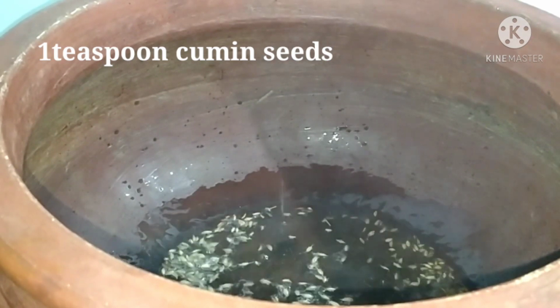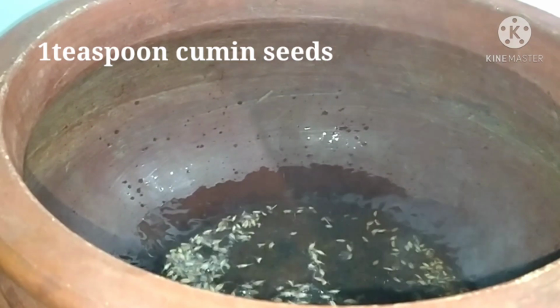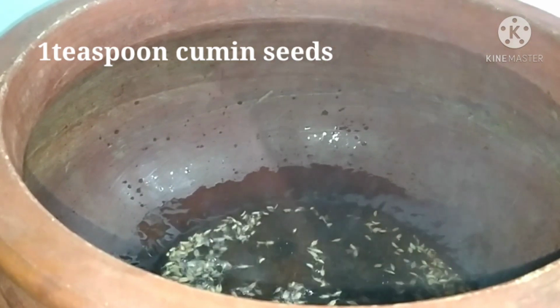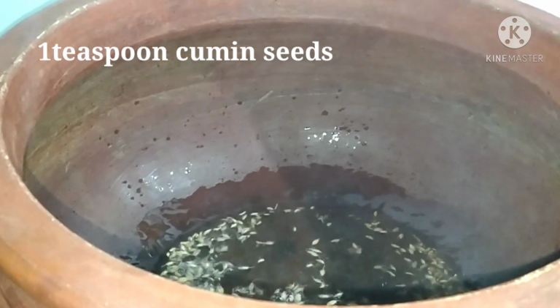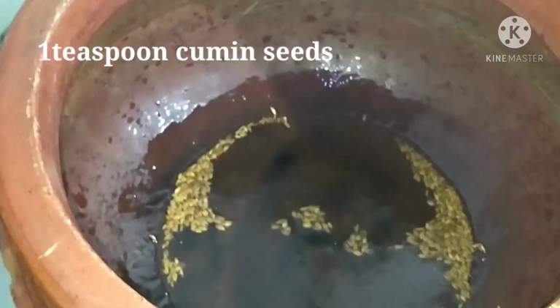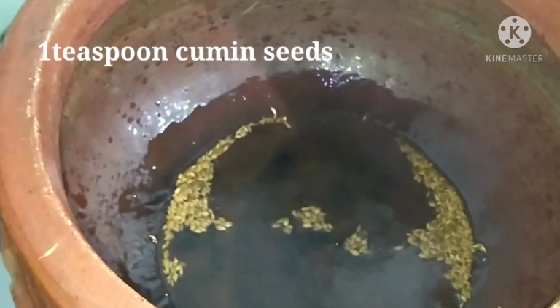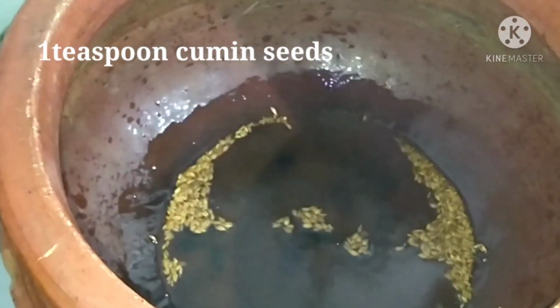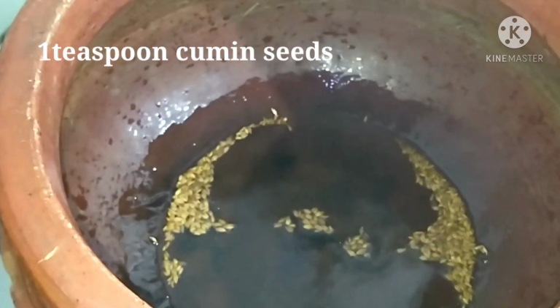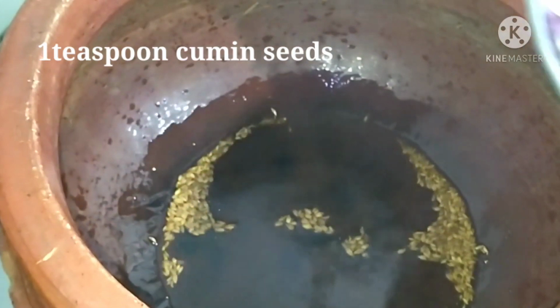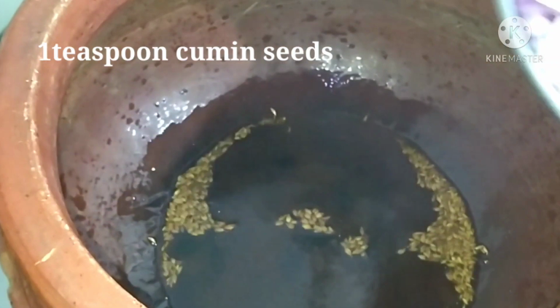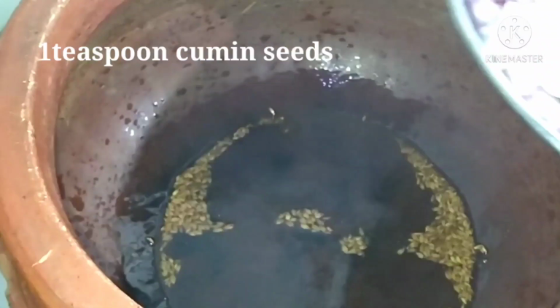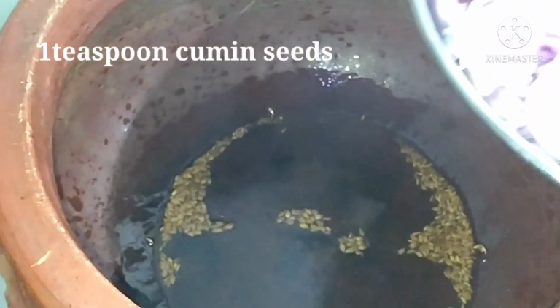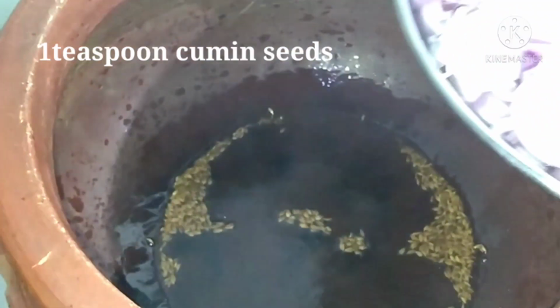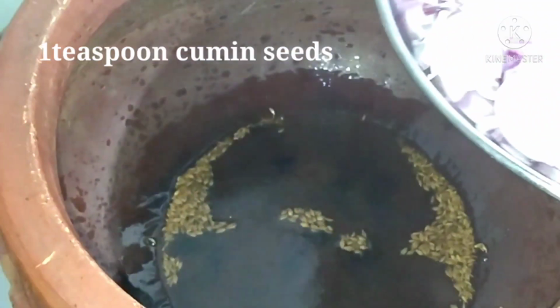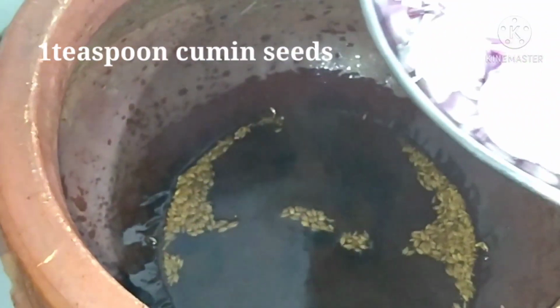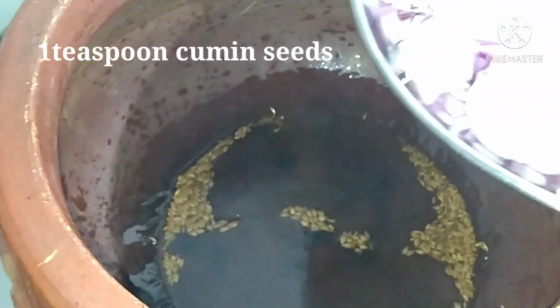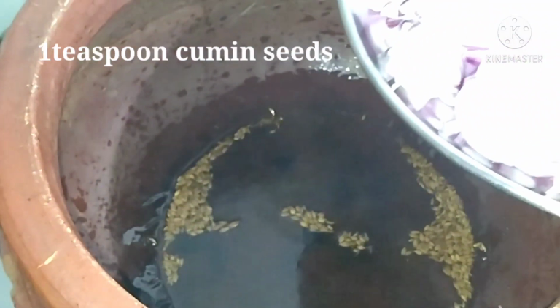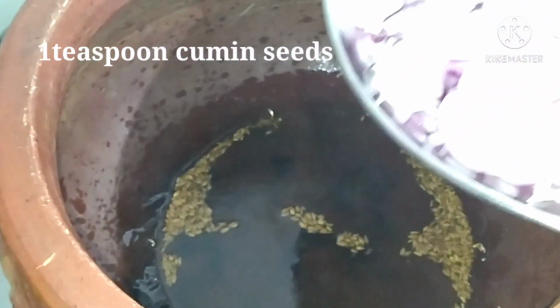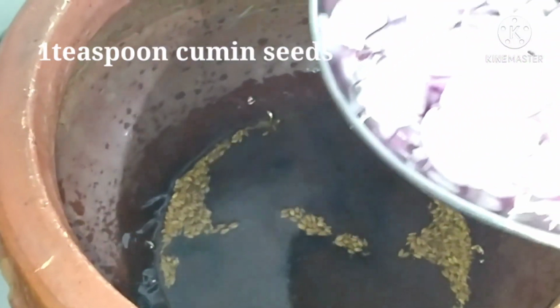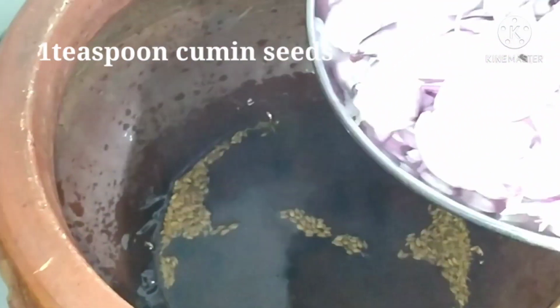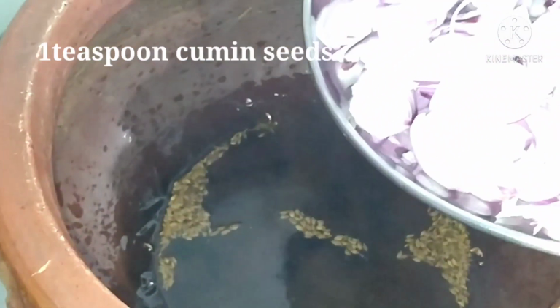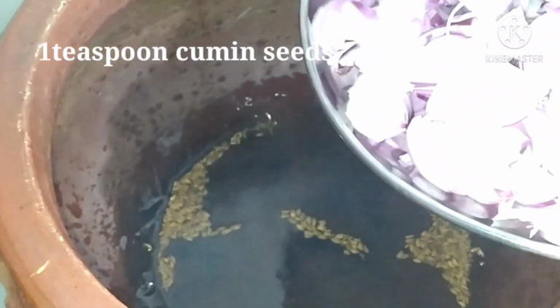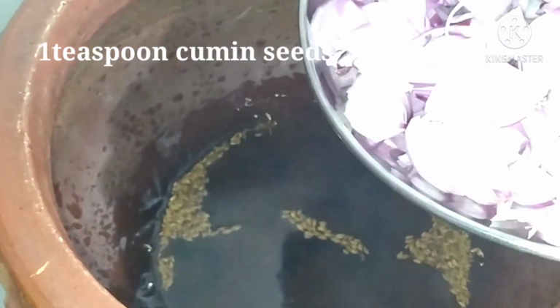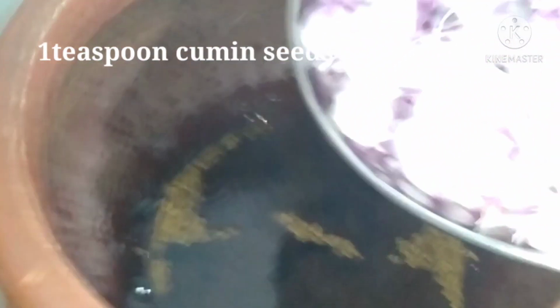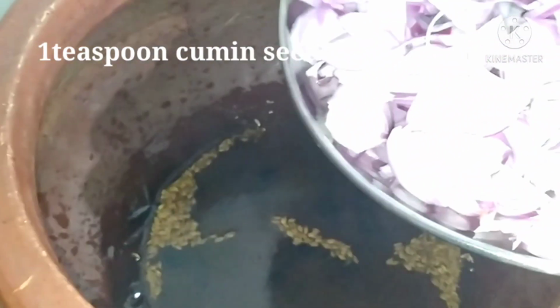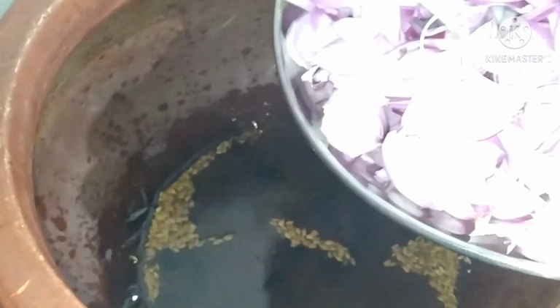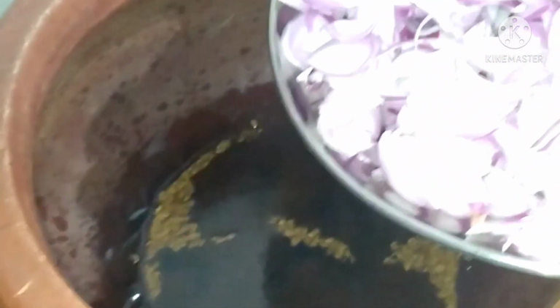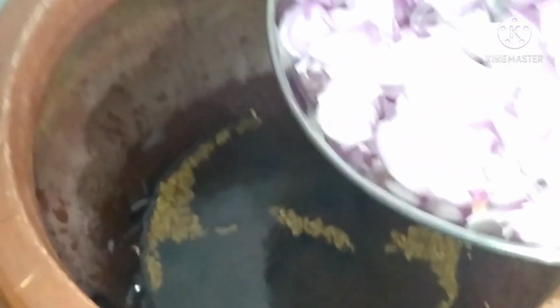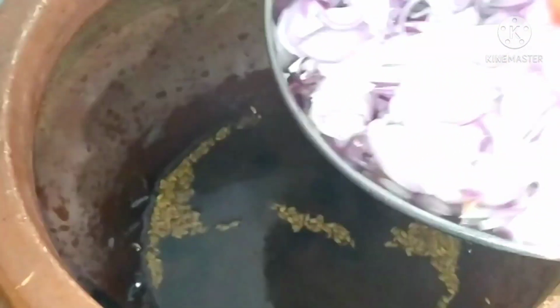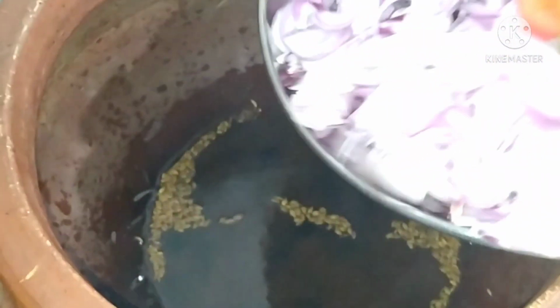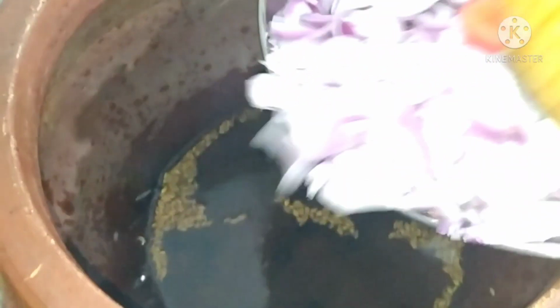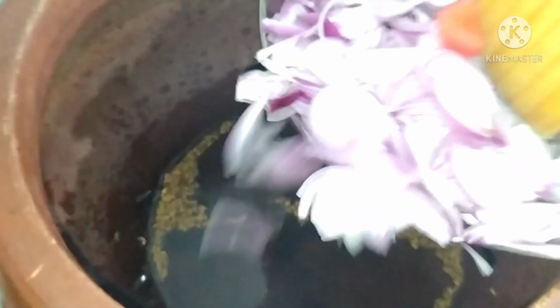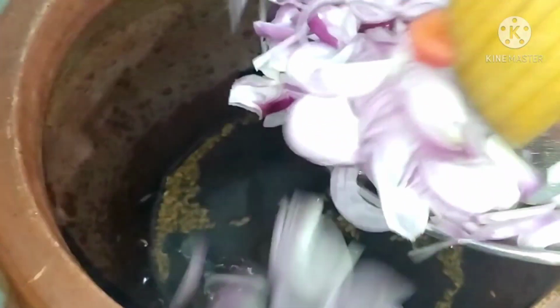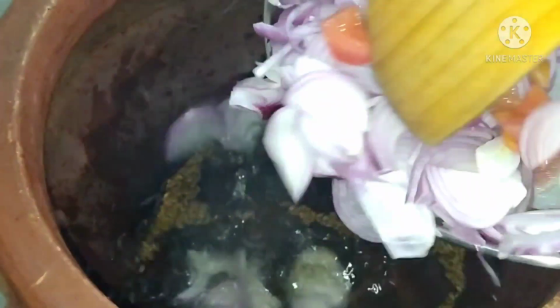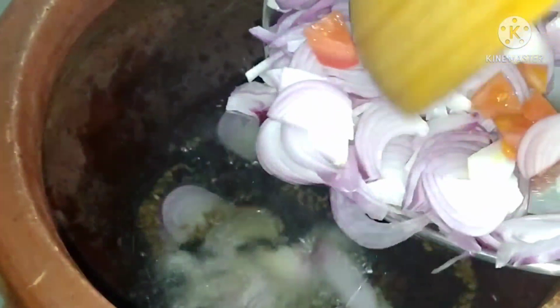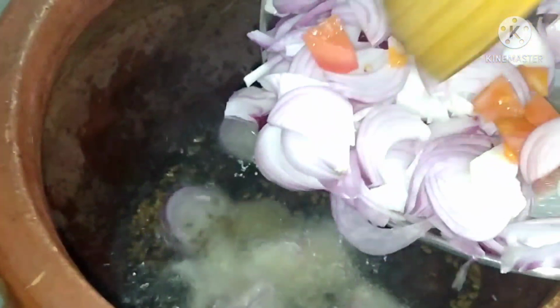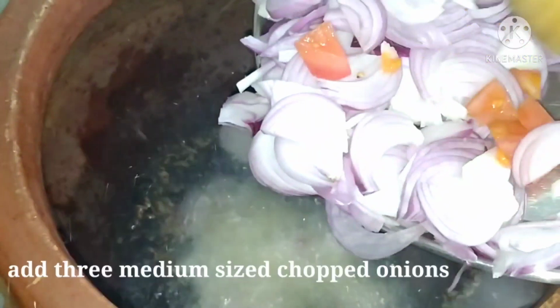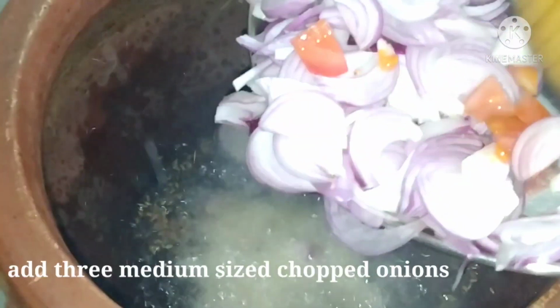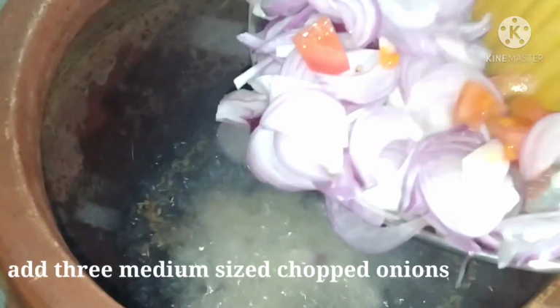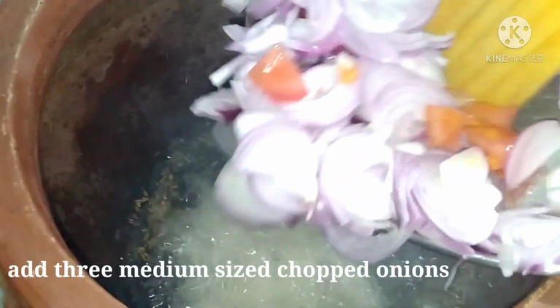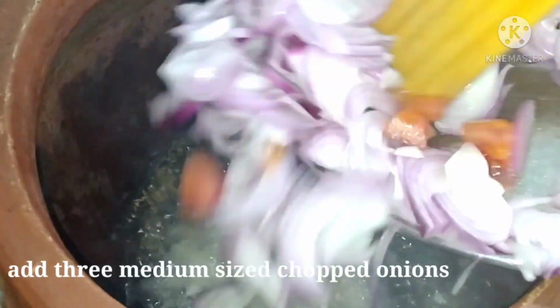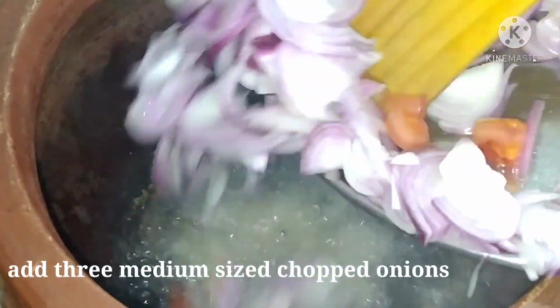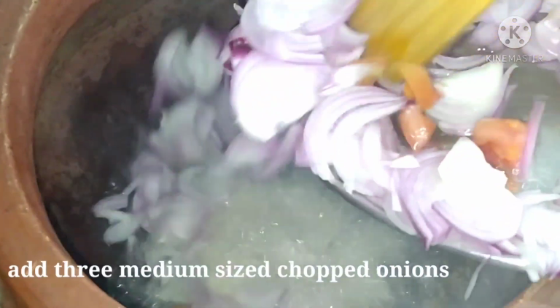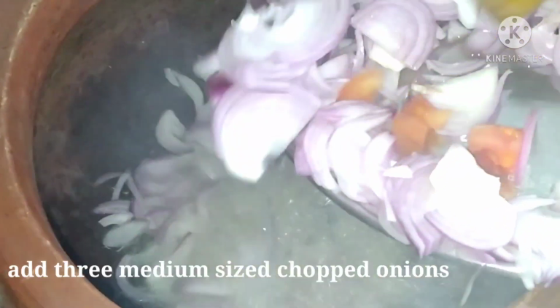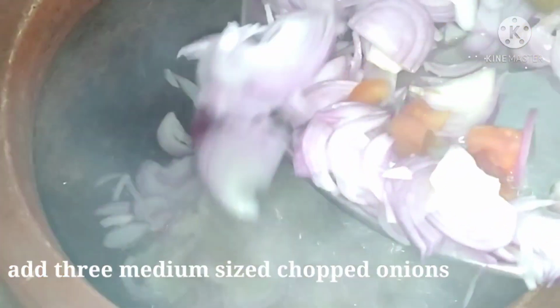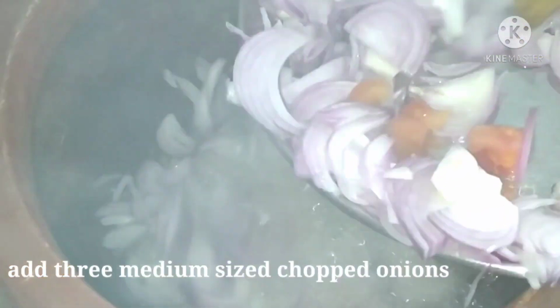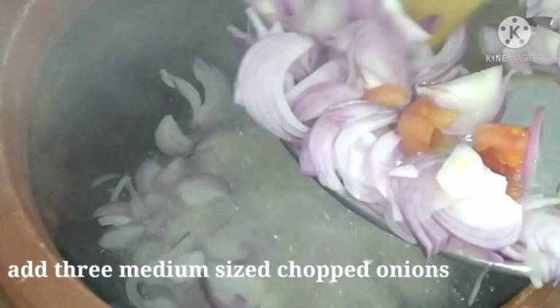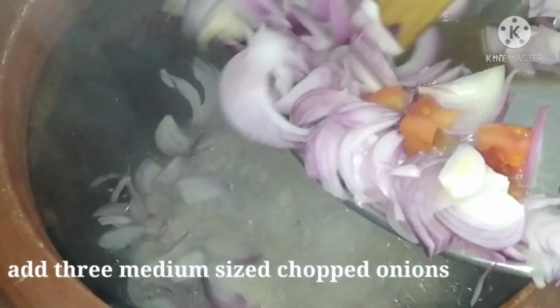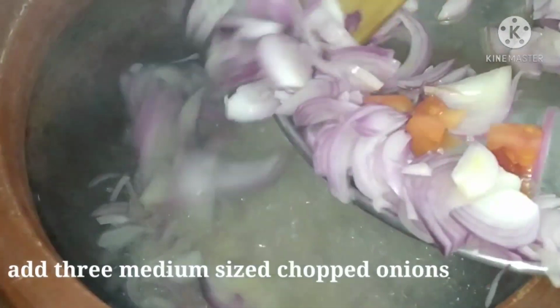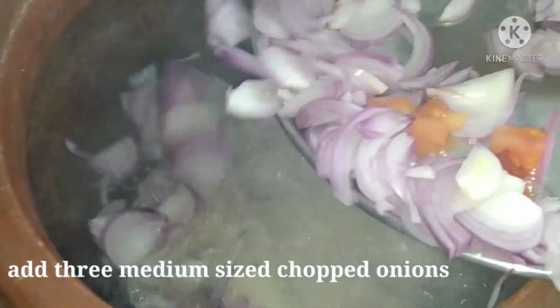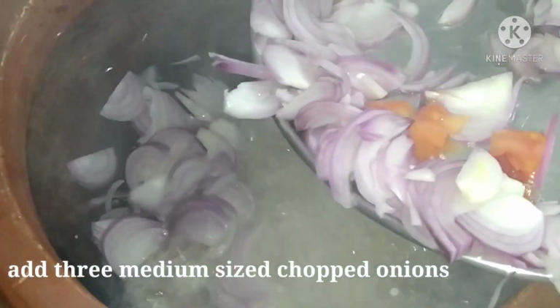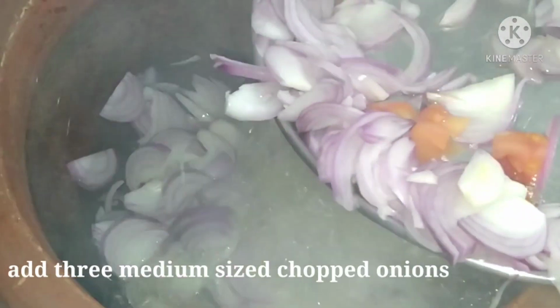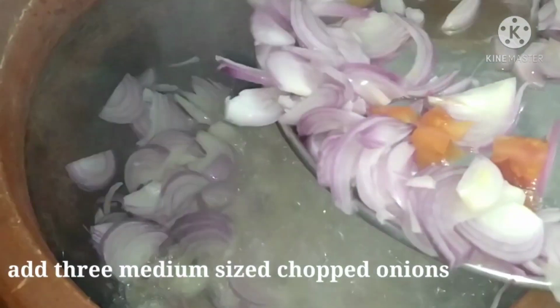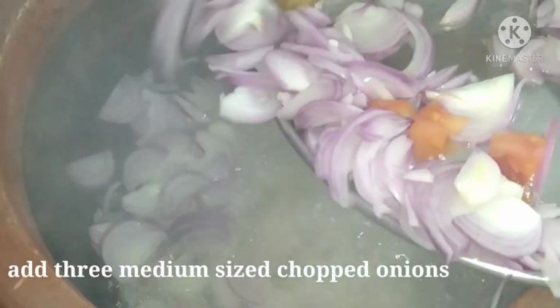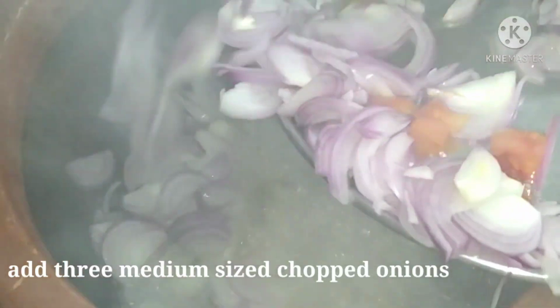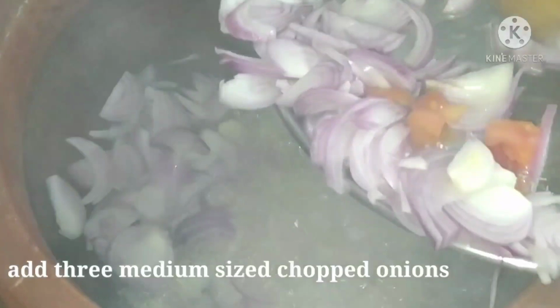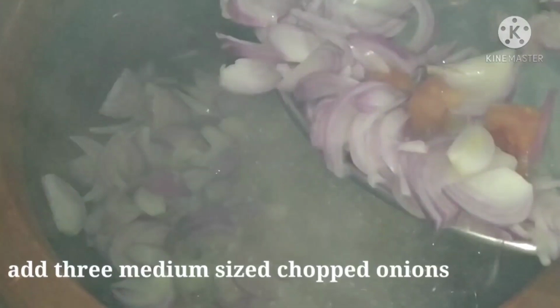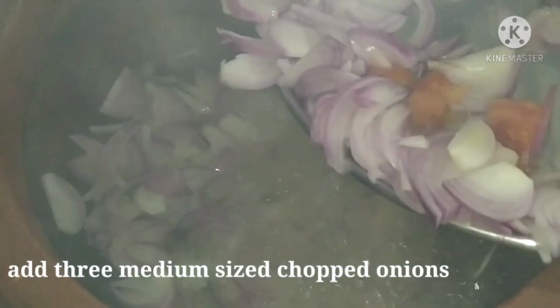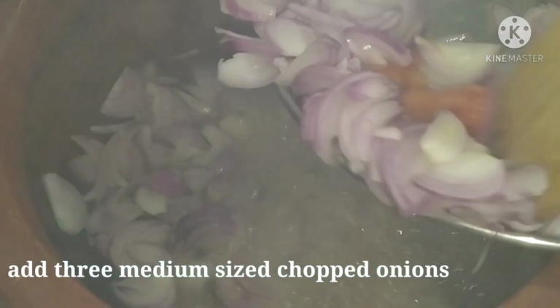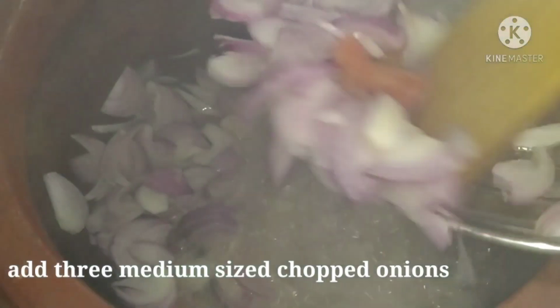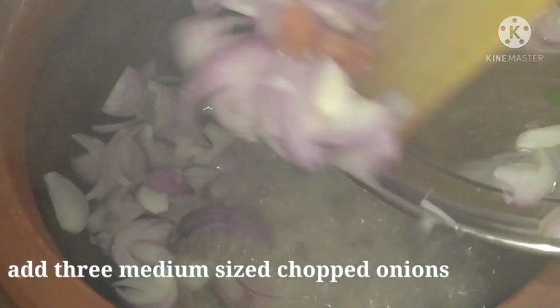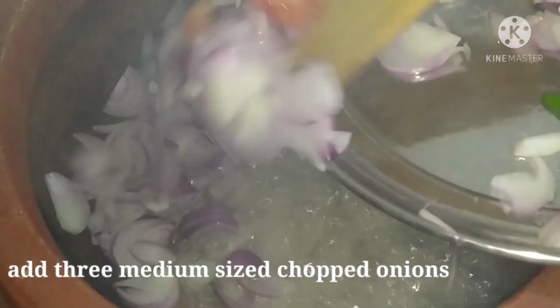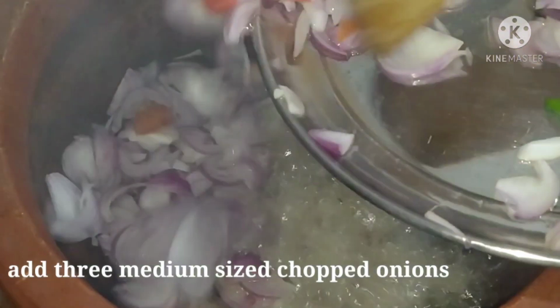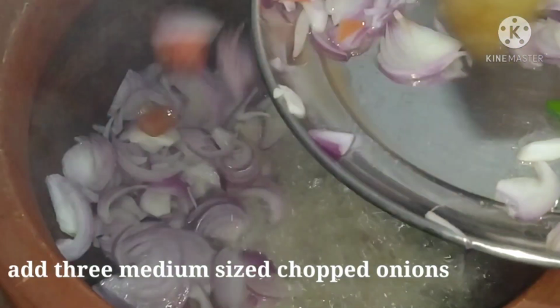I will add 1 tsp of cherry. I am going to add 3 bits of green card. Now we will add 3 daily sizes.